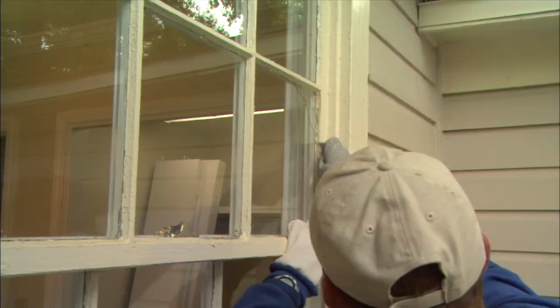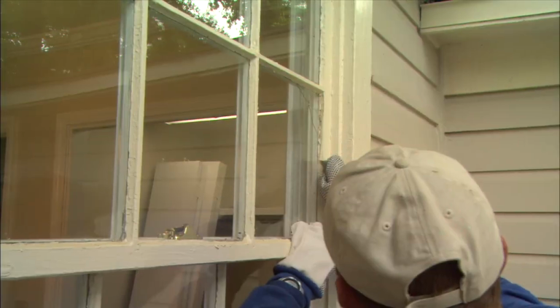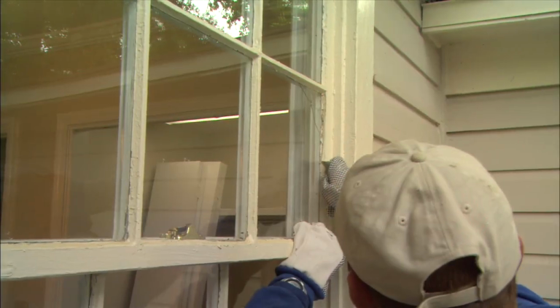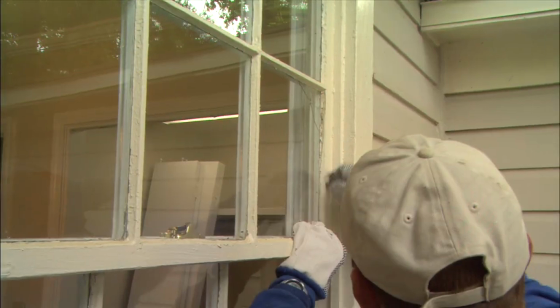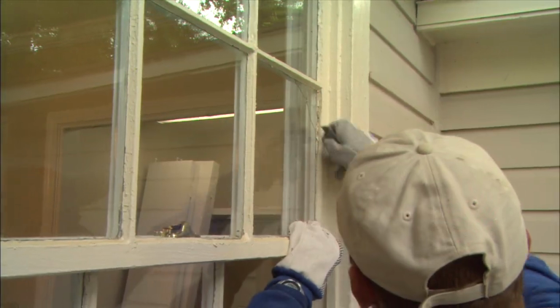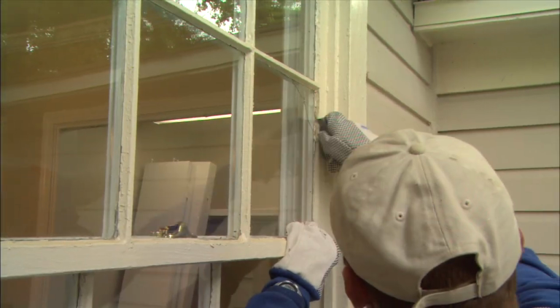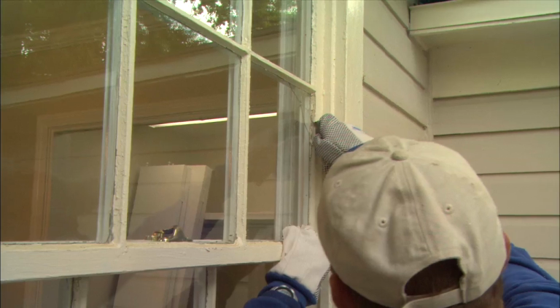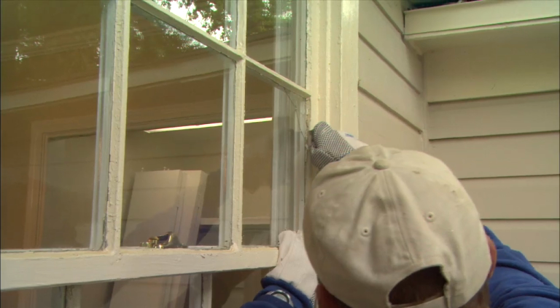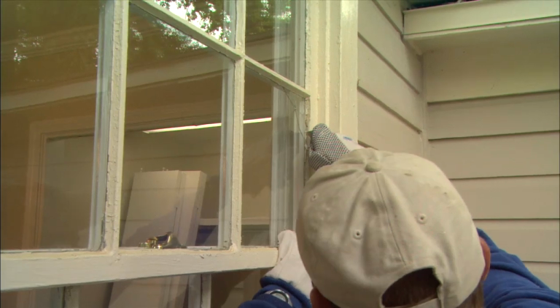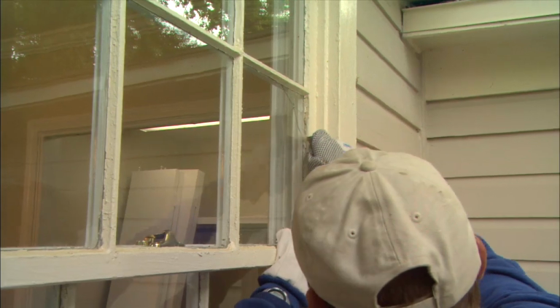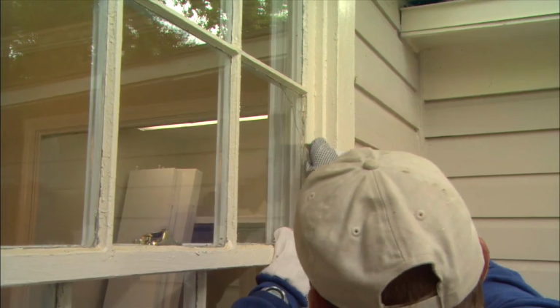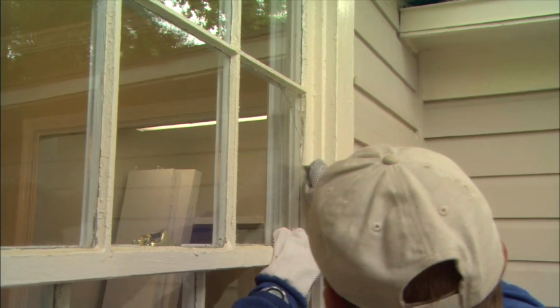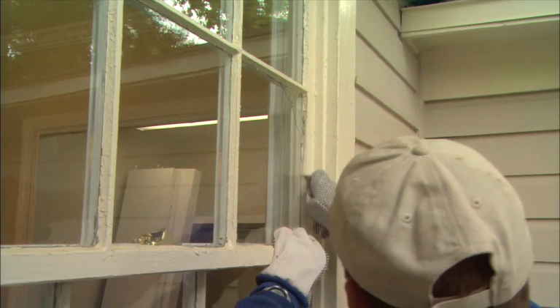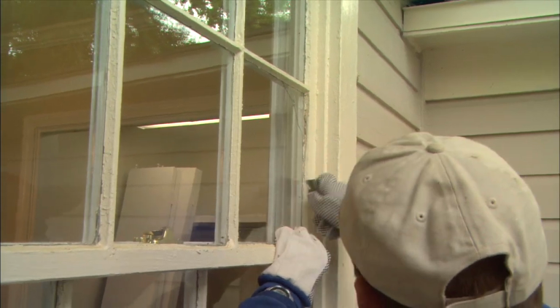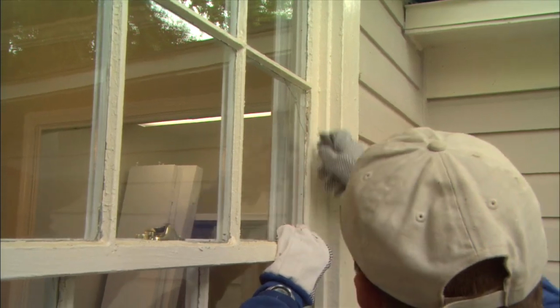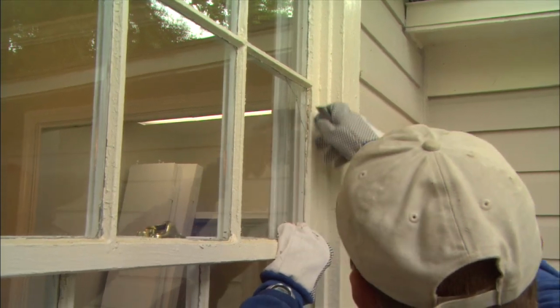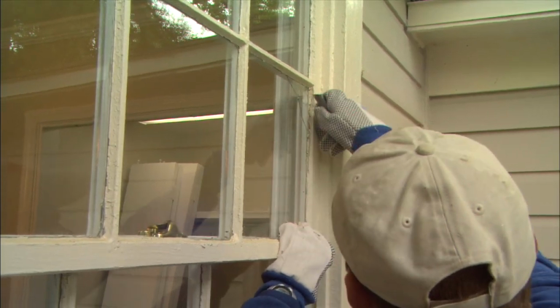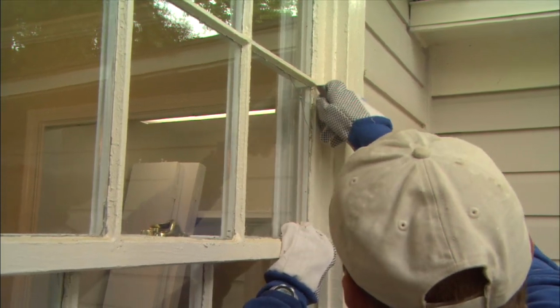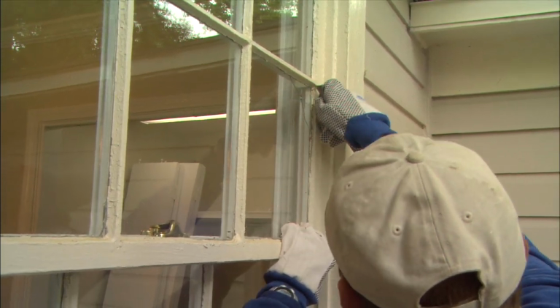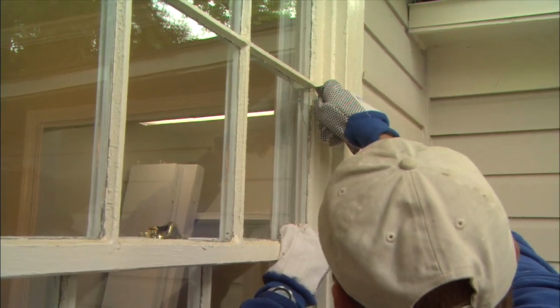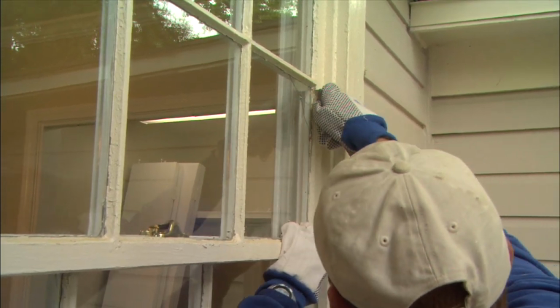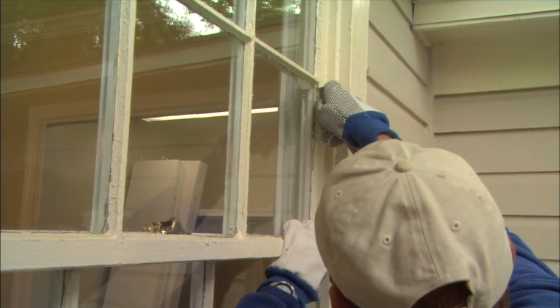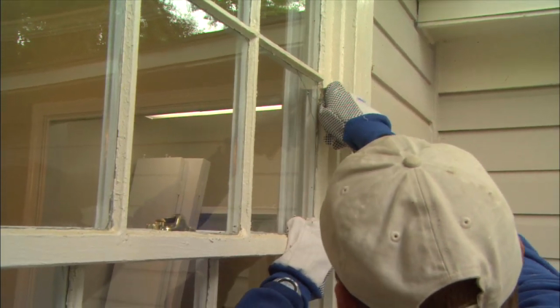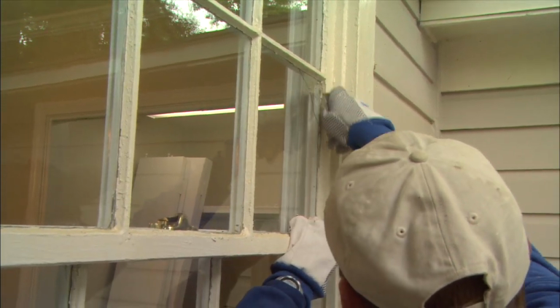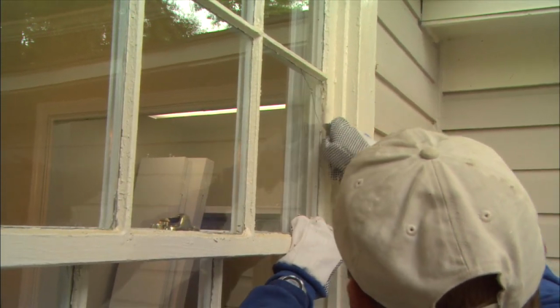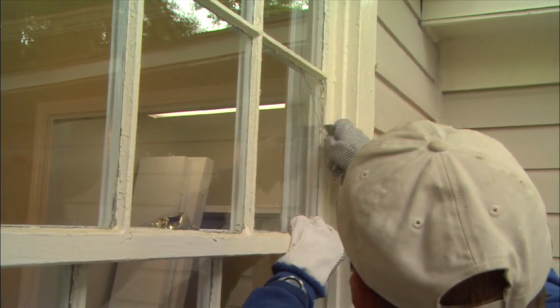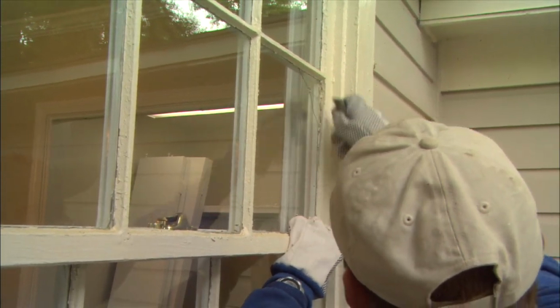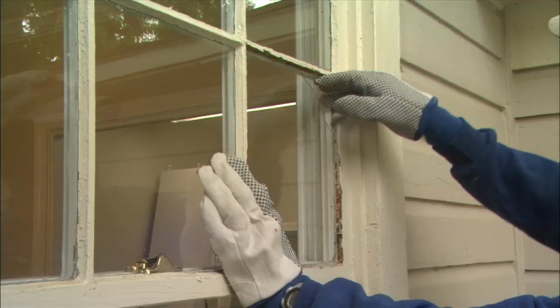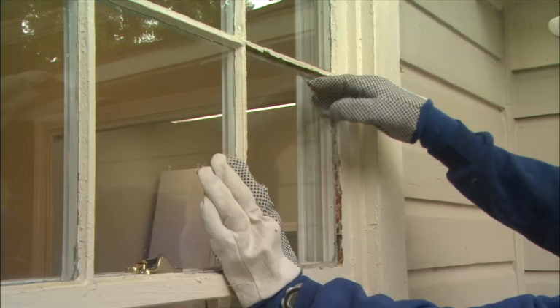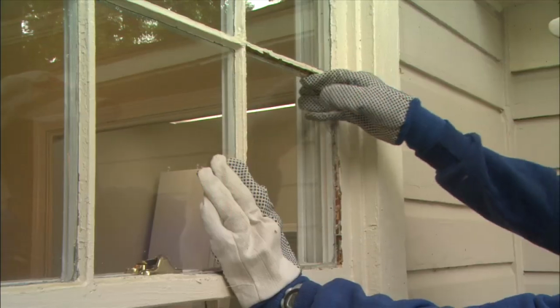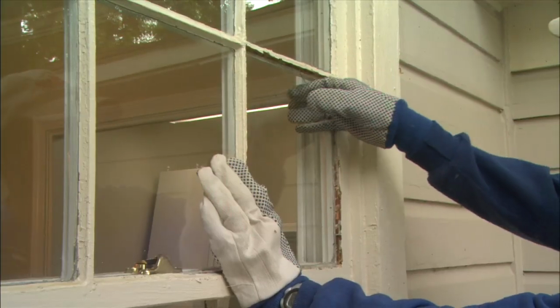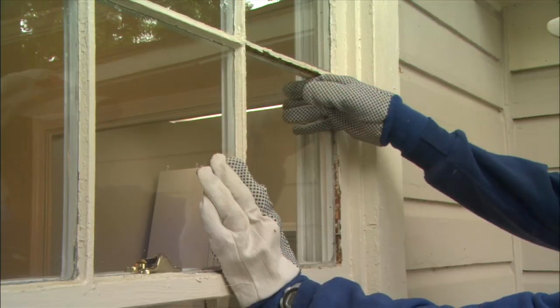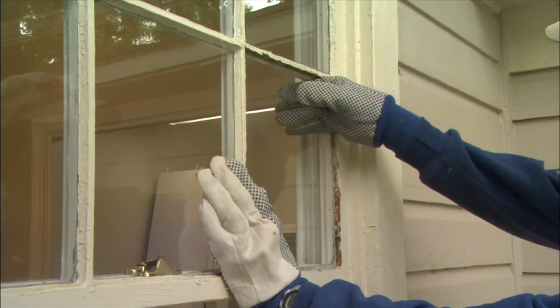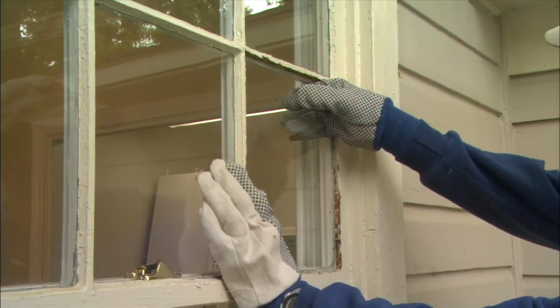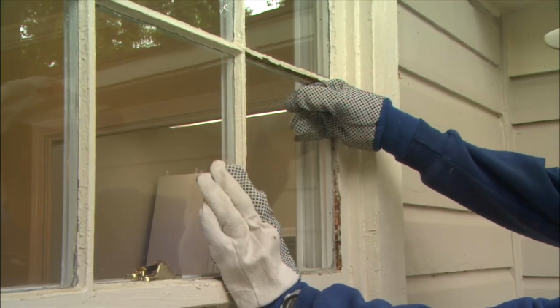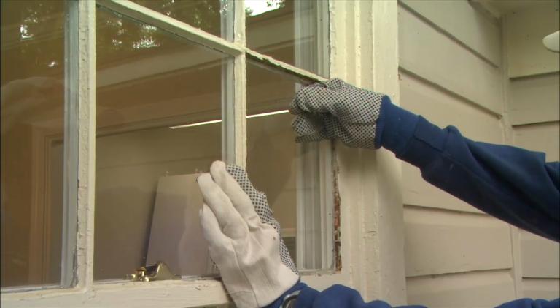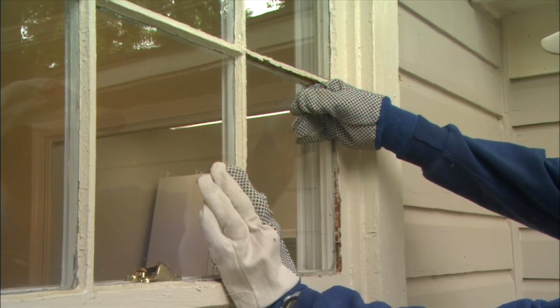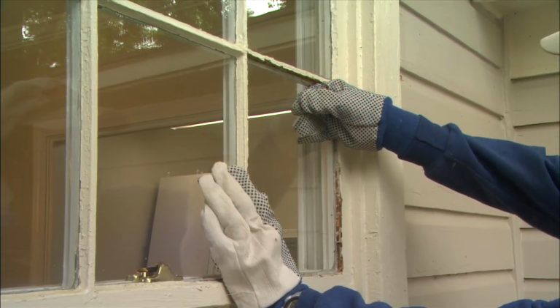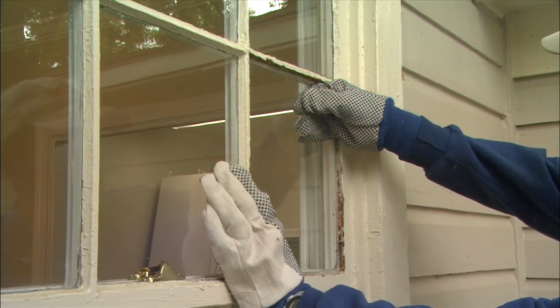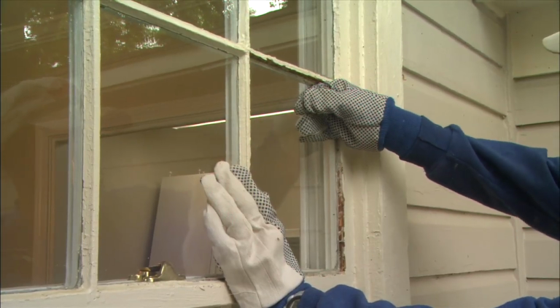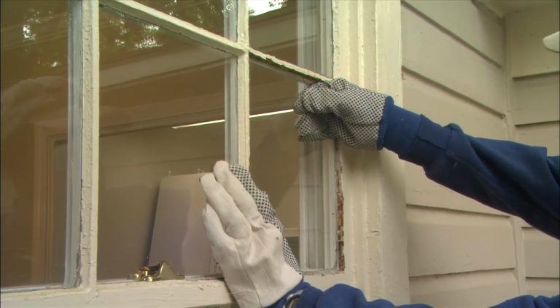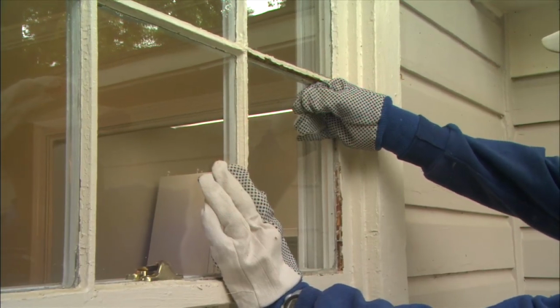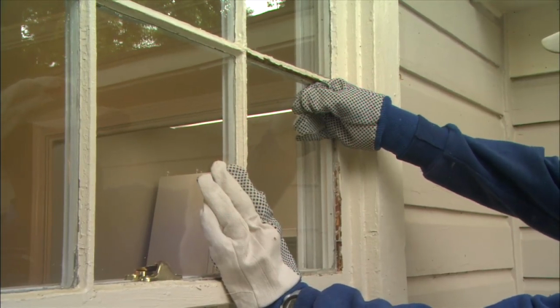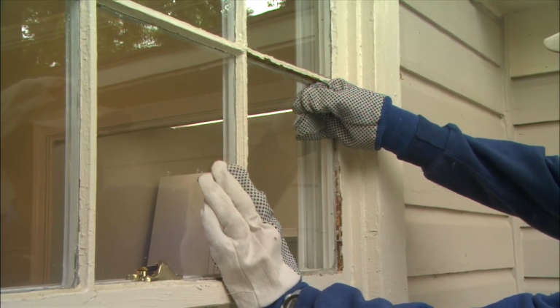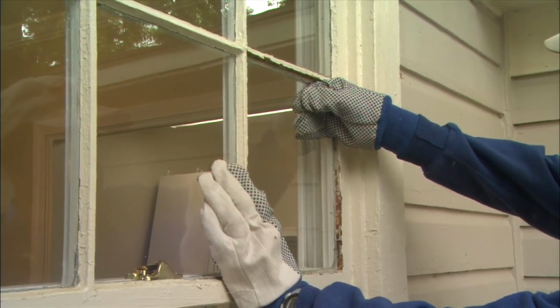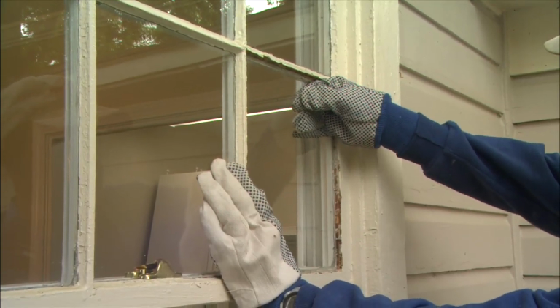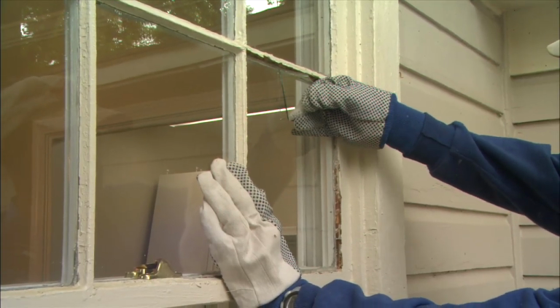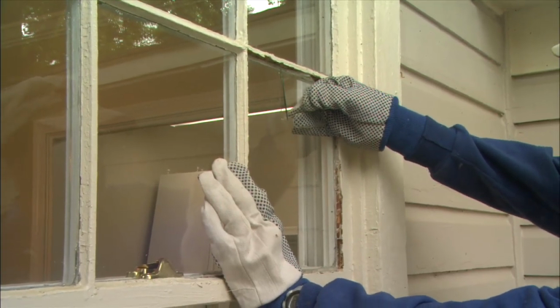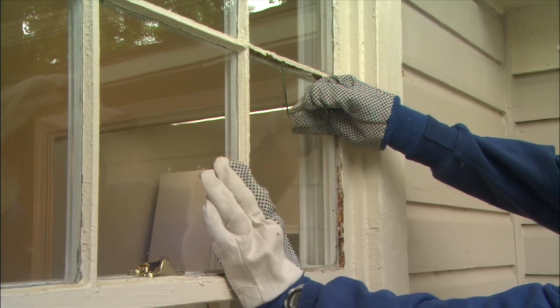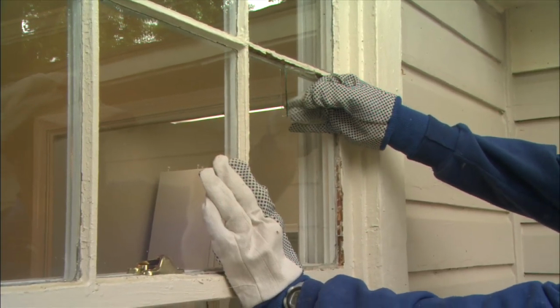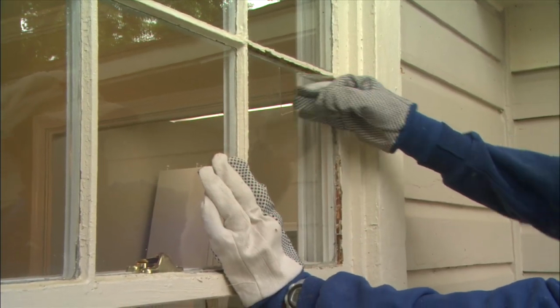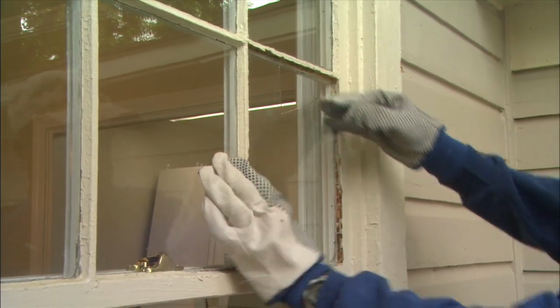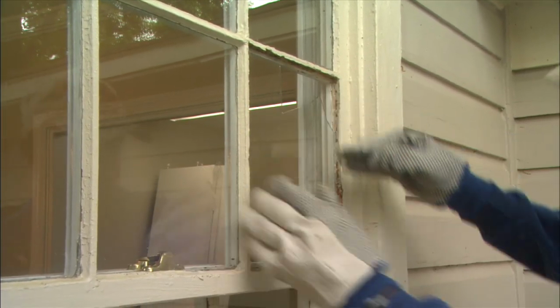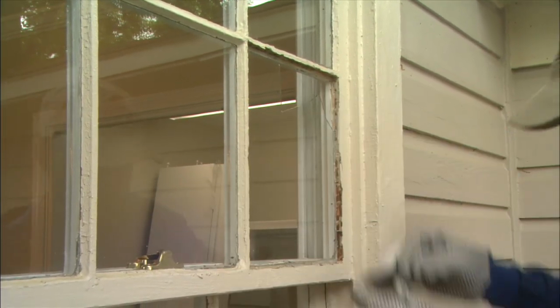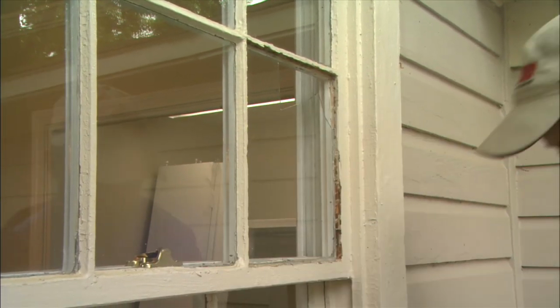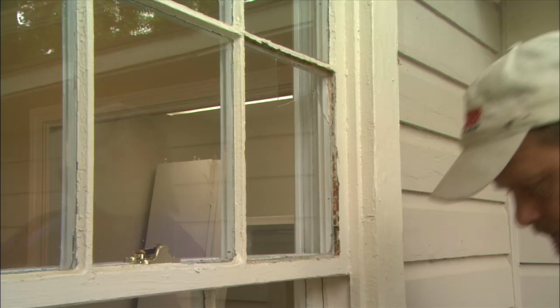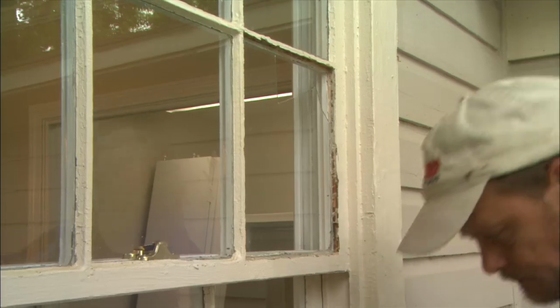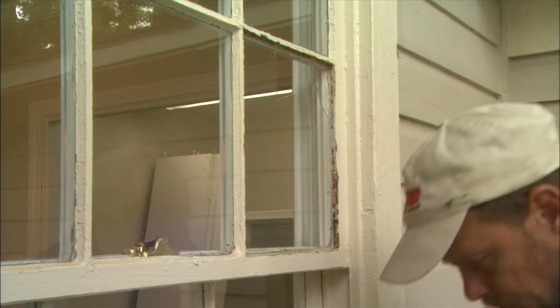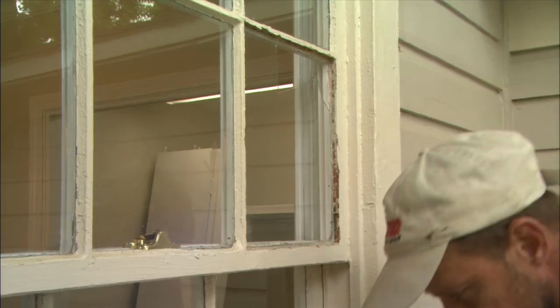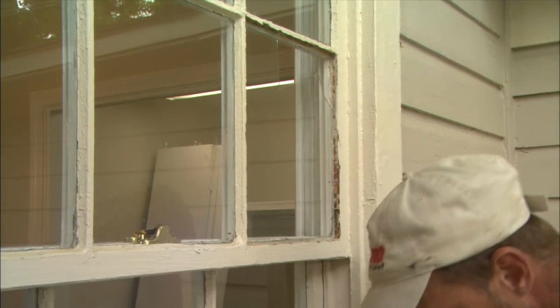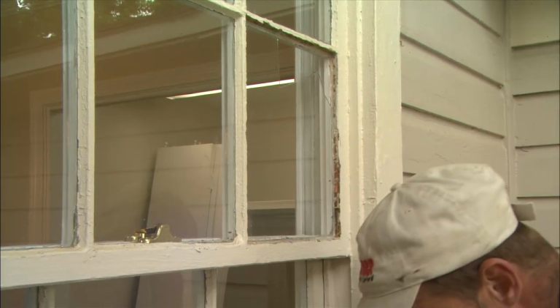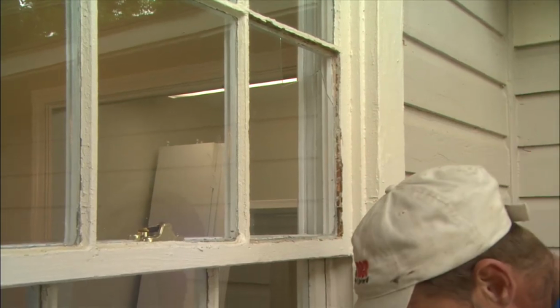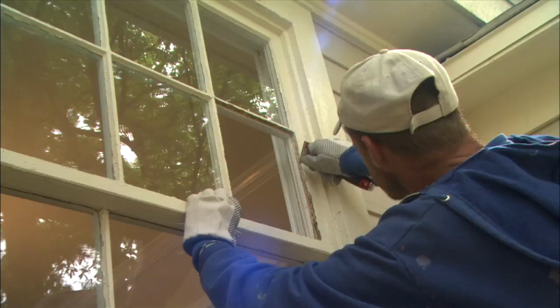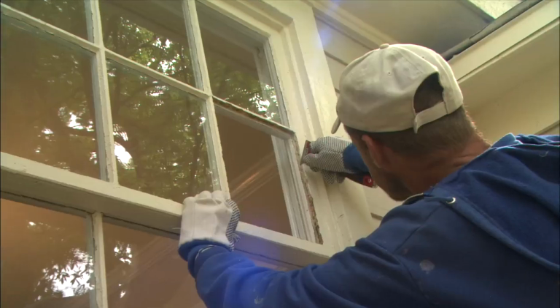The first step to replacing a broken windowpane is removing what's left of the old glass. Wear gloves and work slowly to avoid cuts.